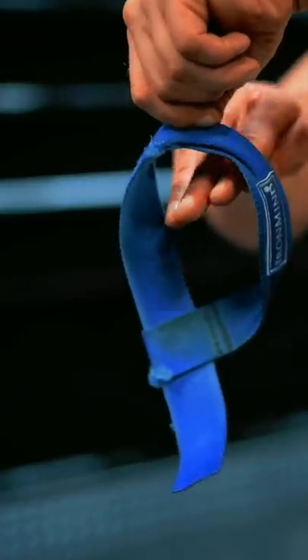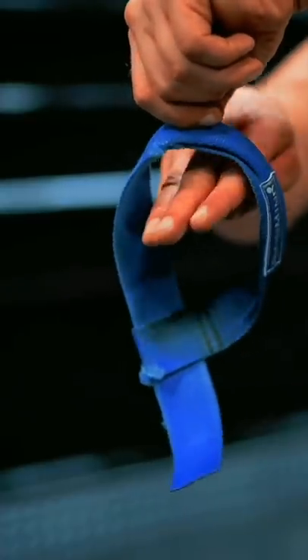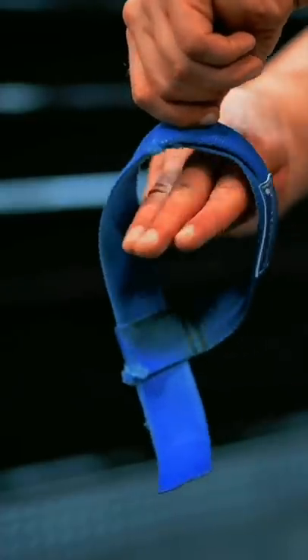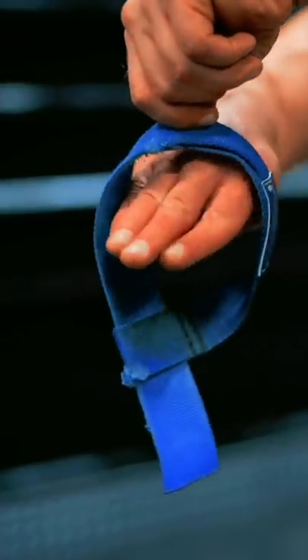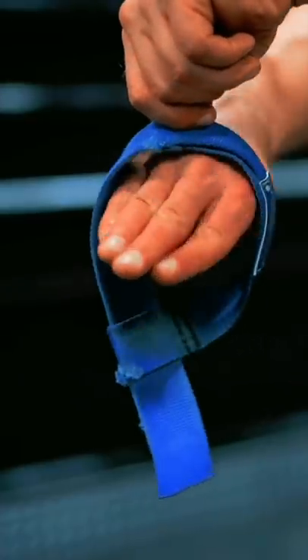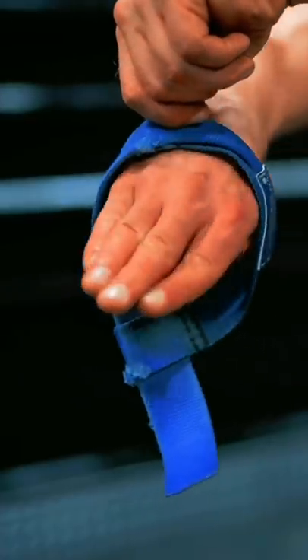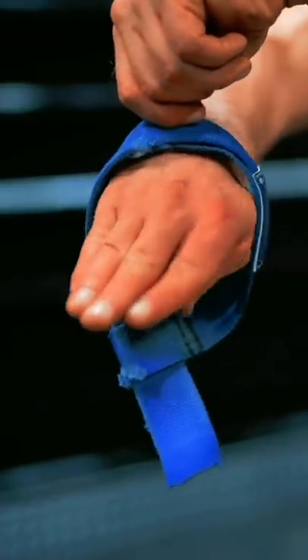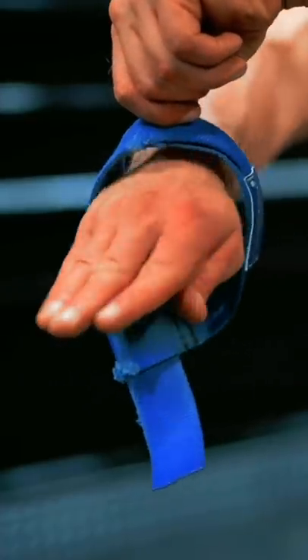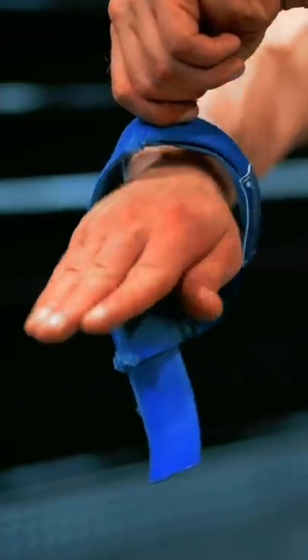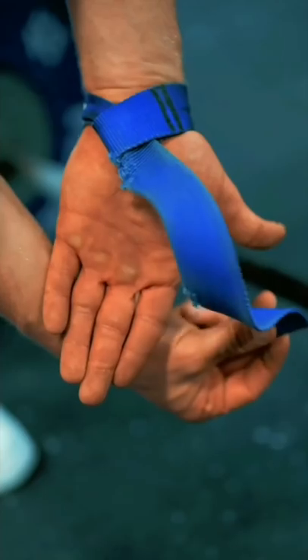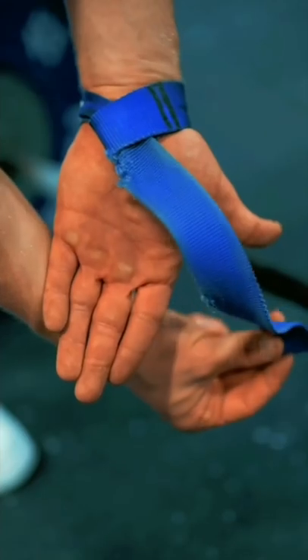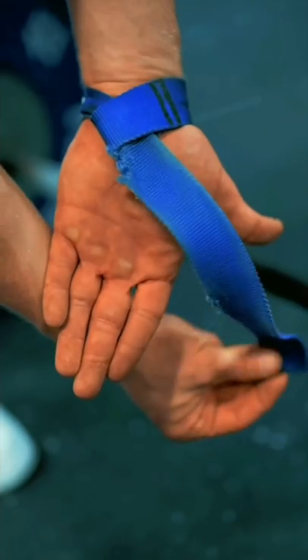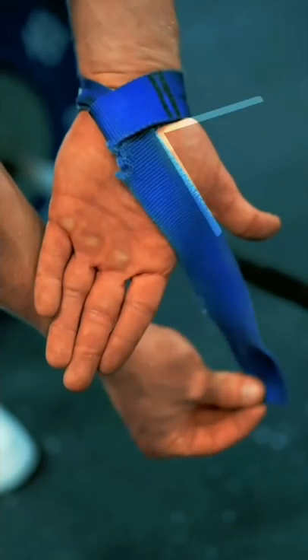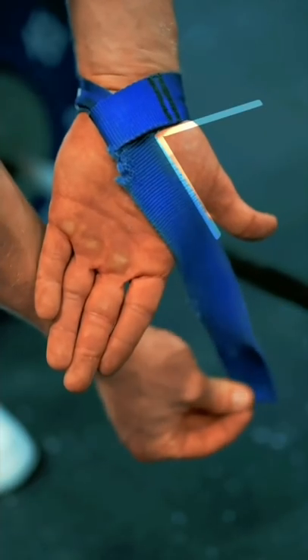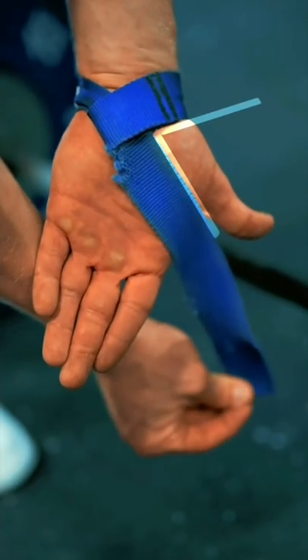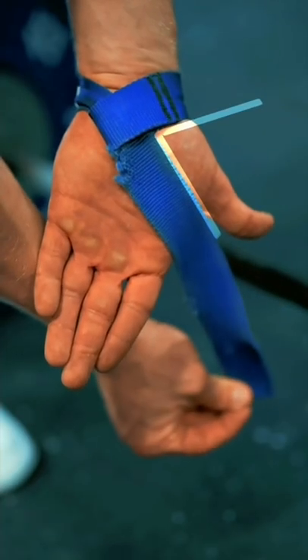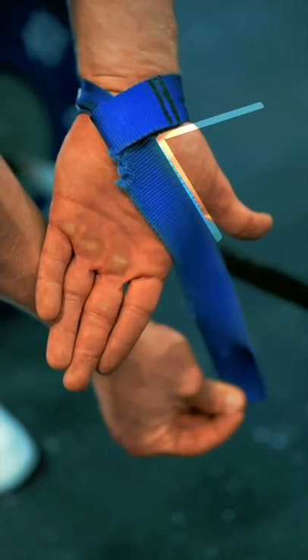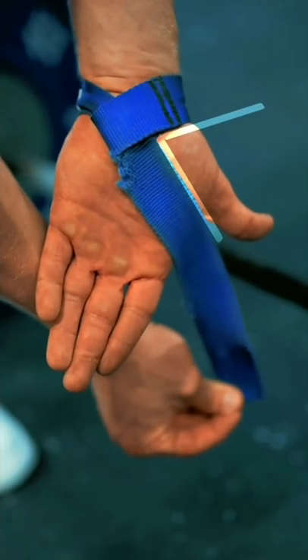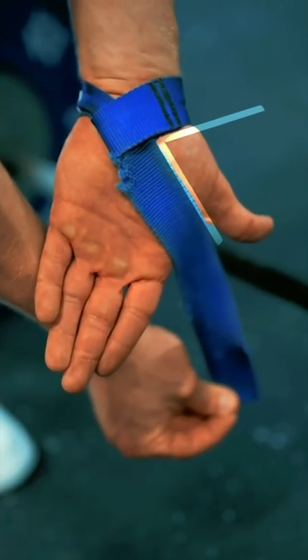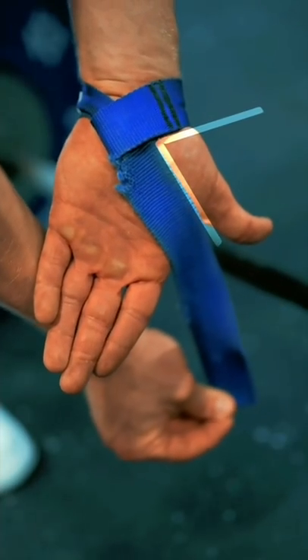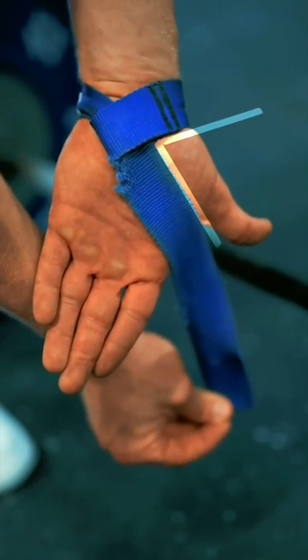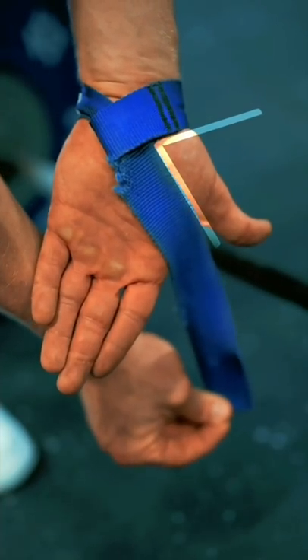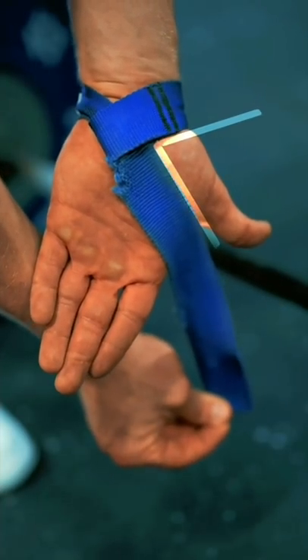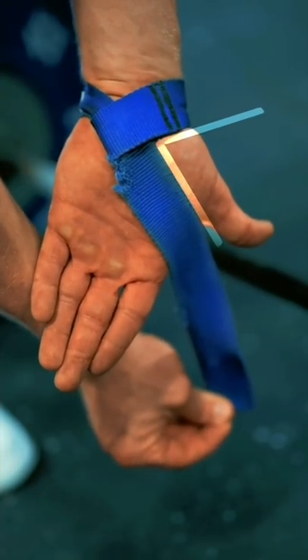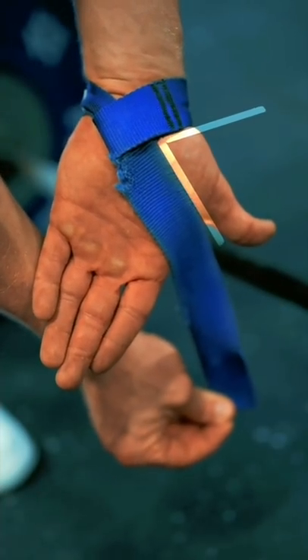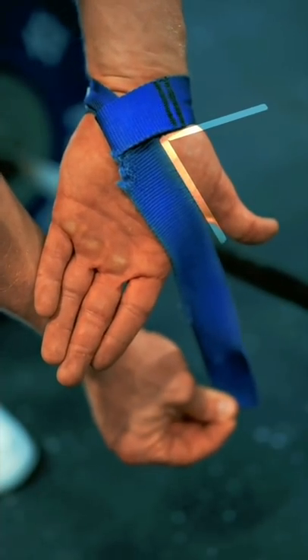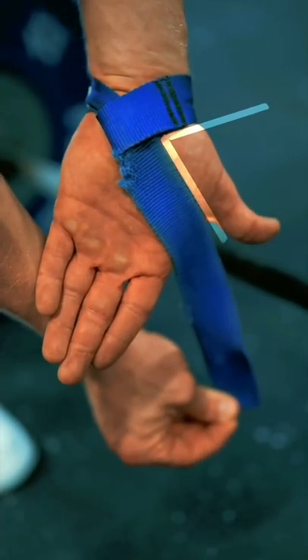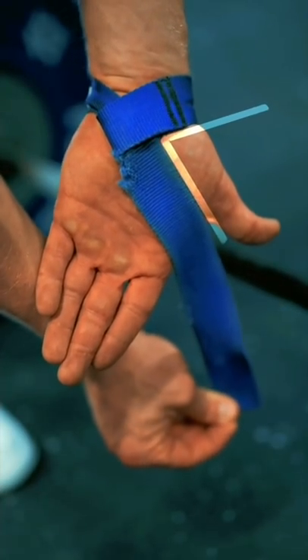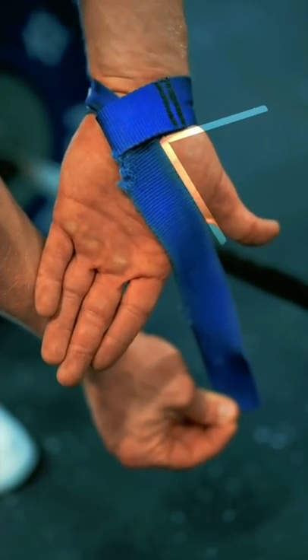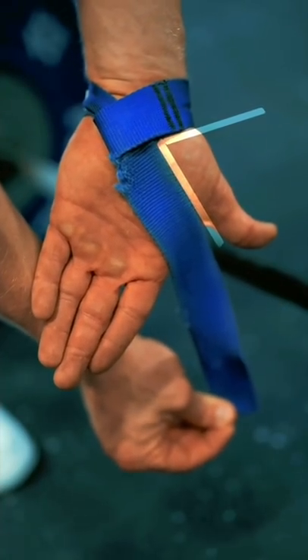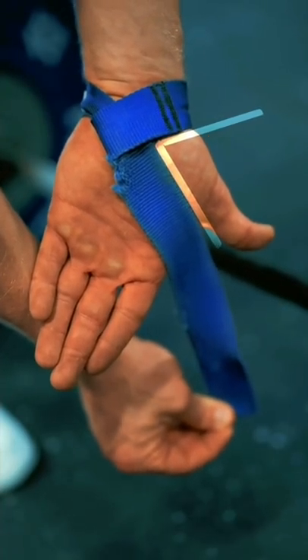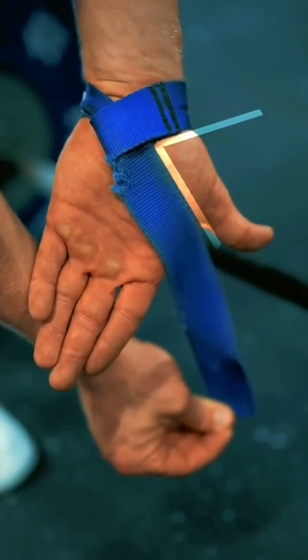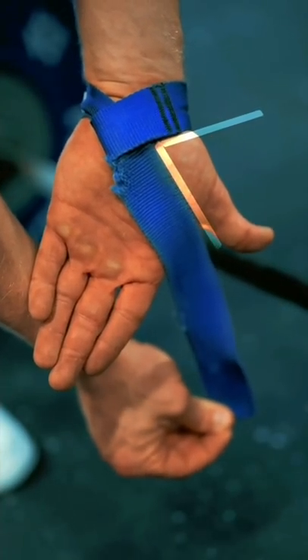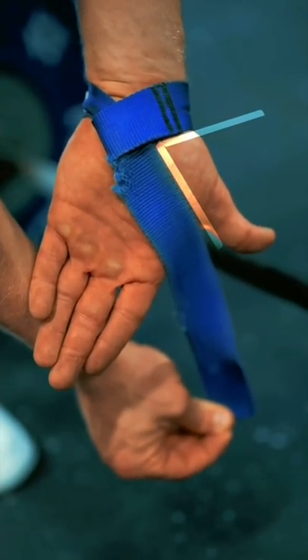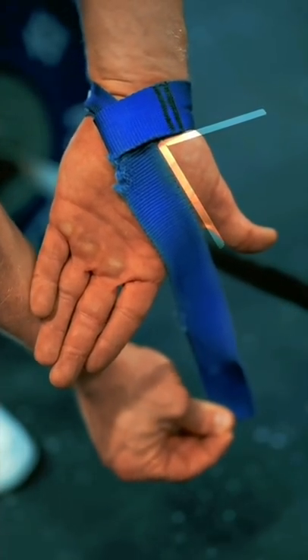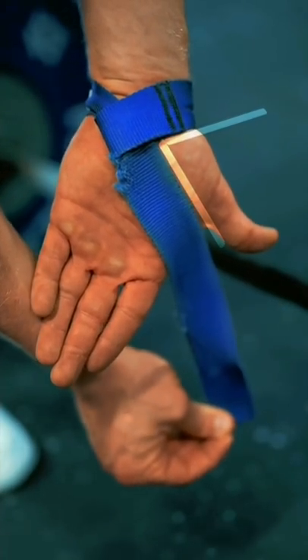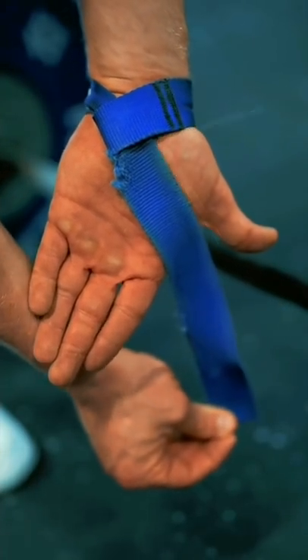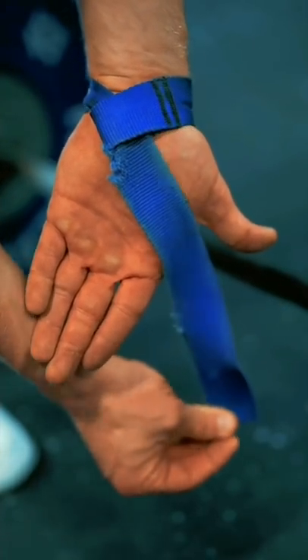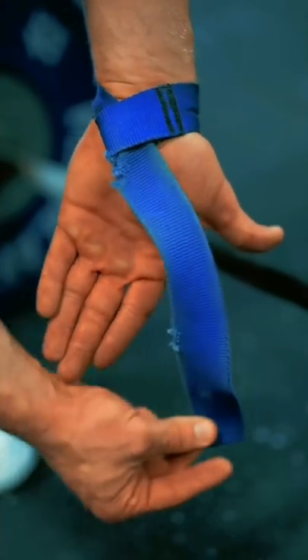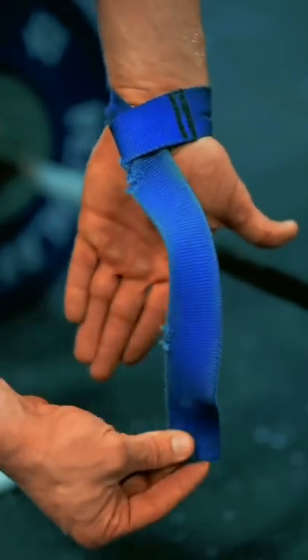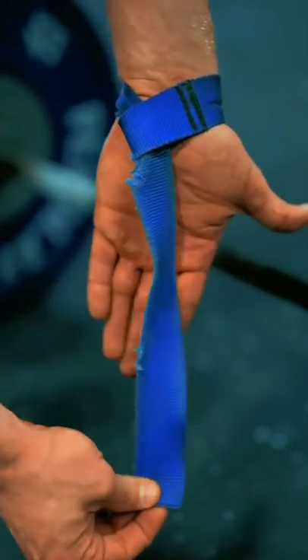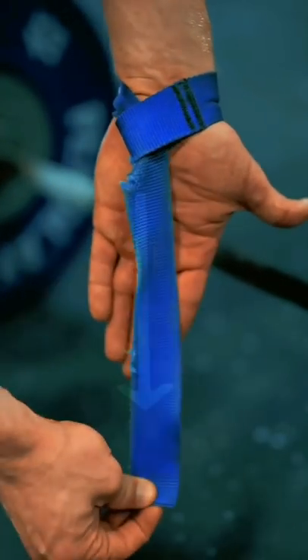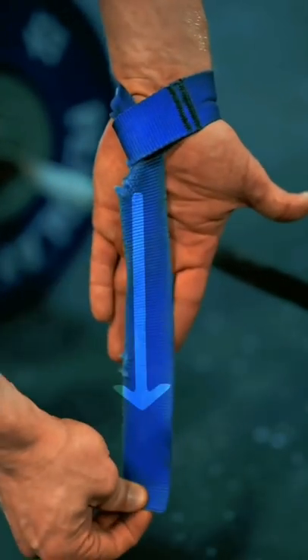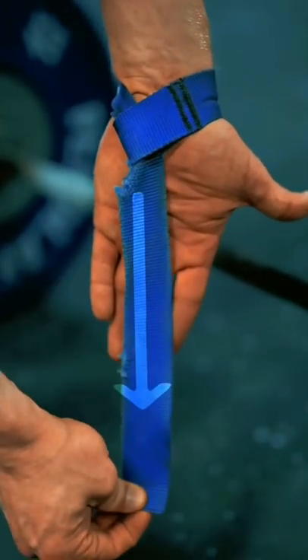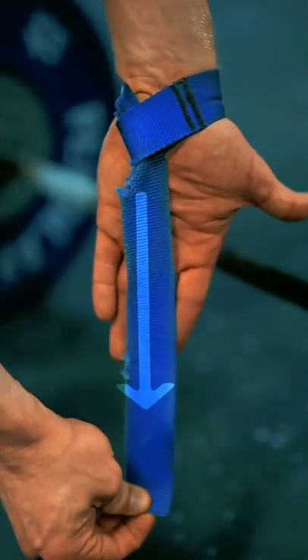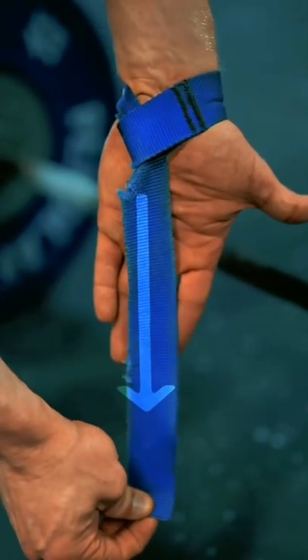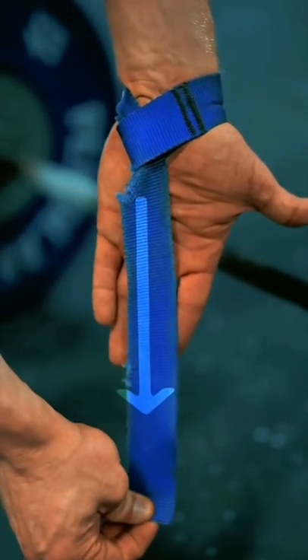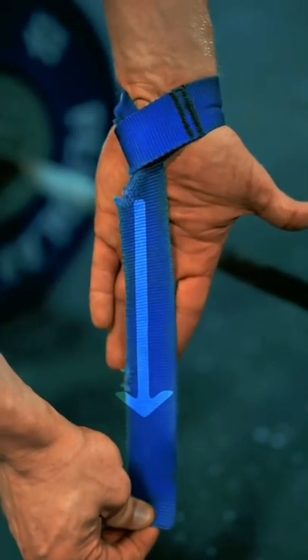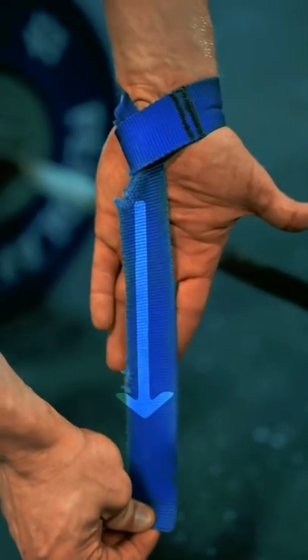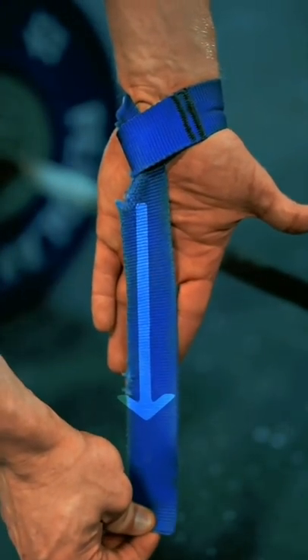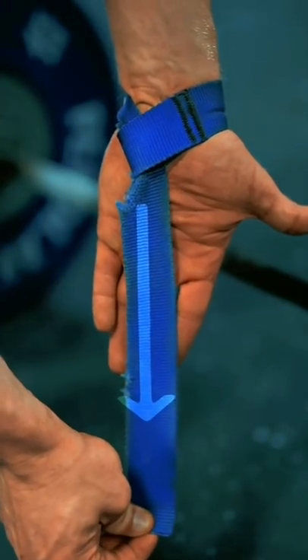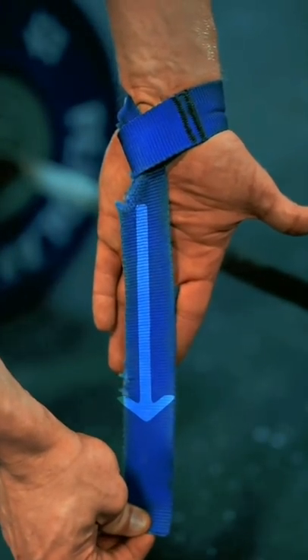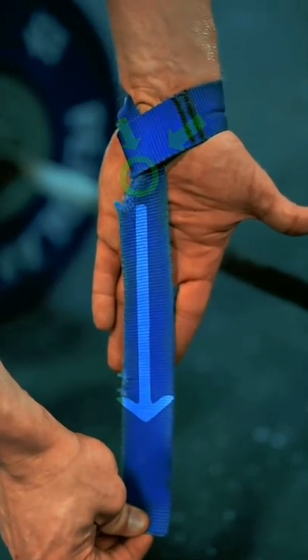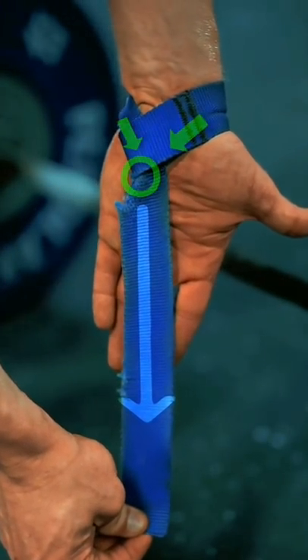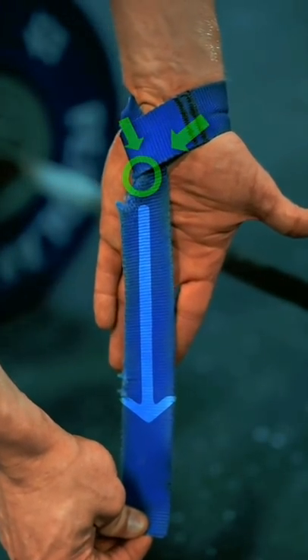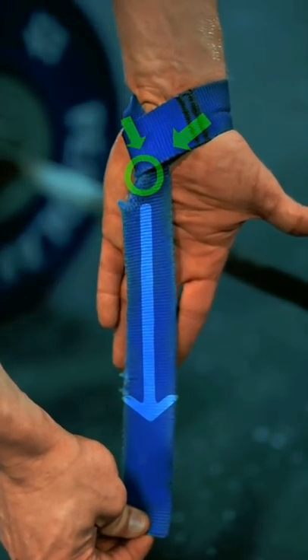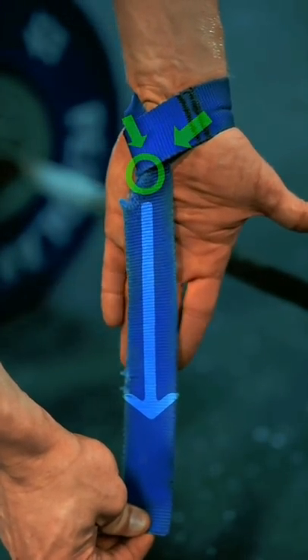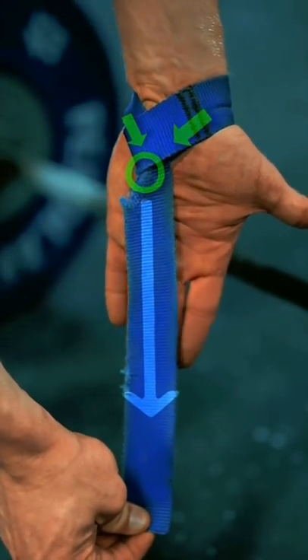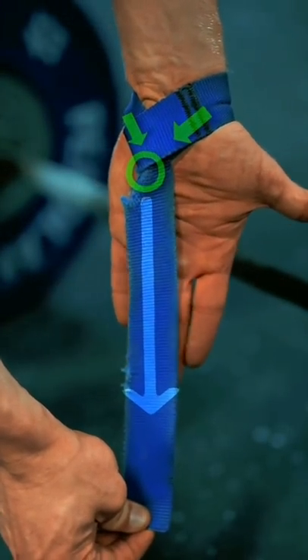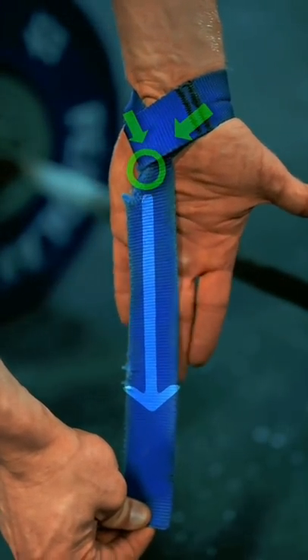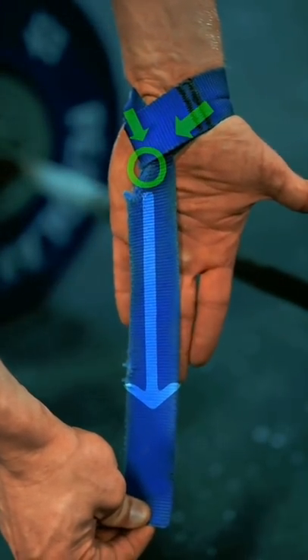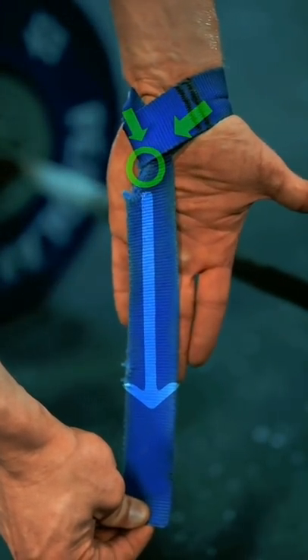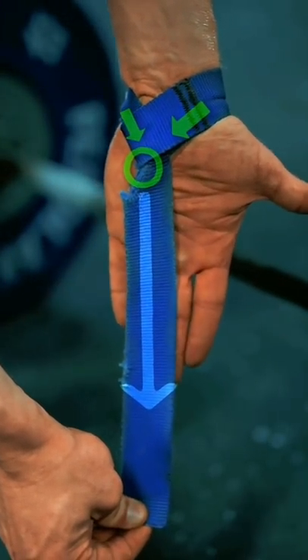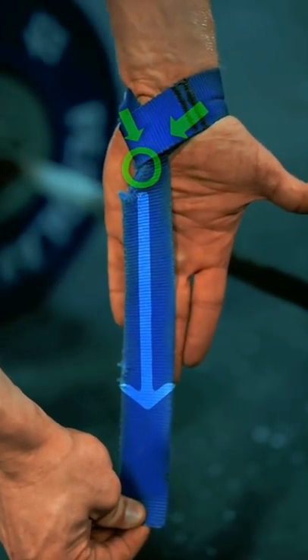Place your hands through the straps and cinch them down so that they form a V-shape around your thumbs. The tail and the loop should hang directly down the center of your hands.